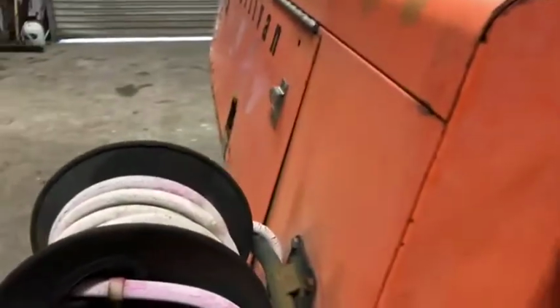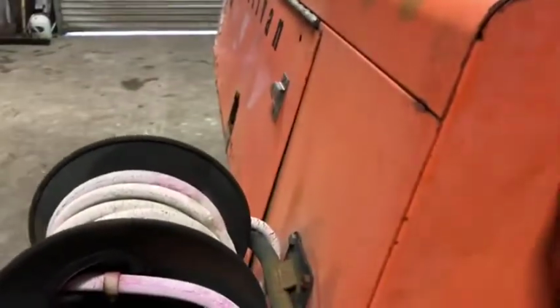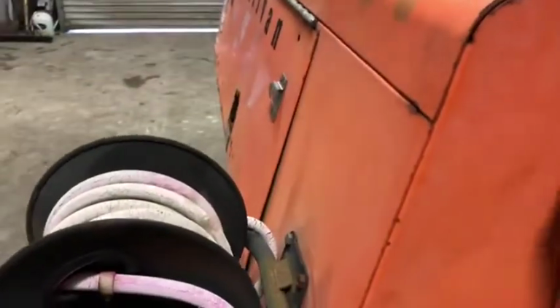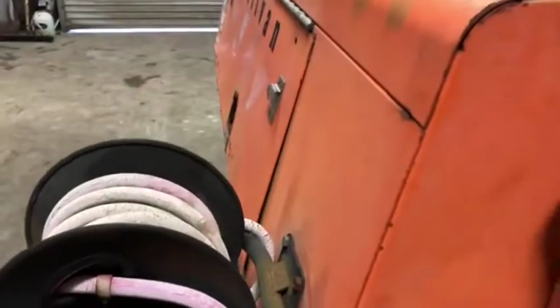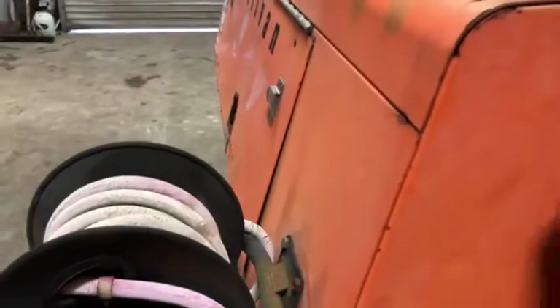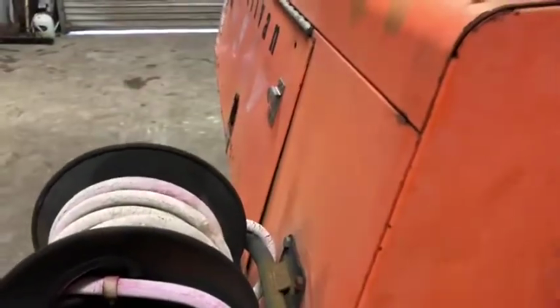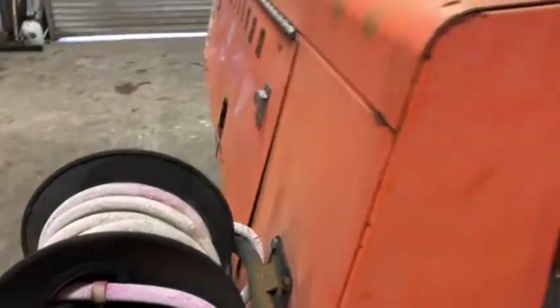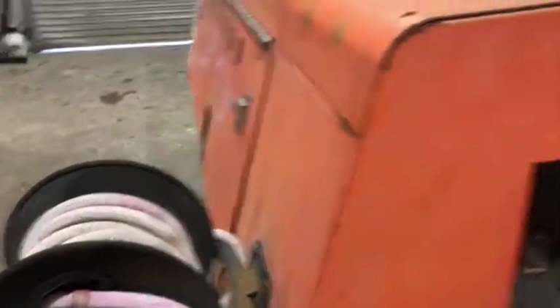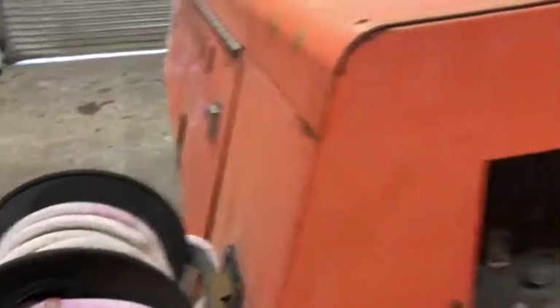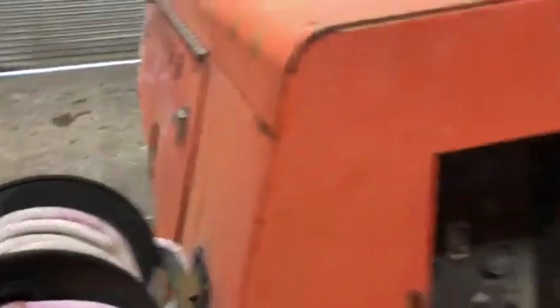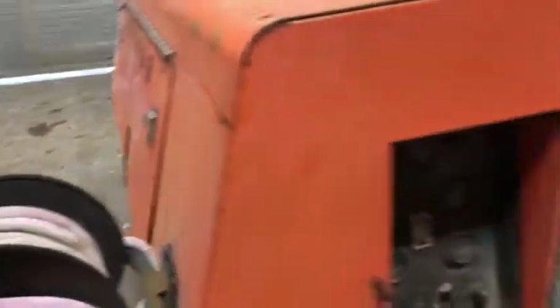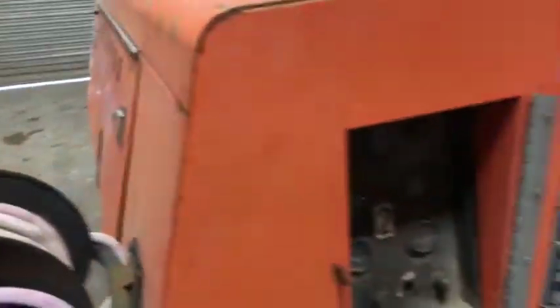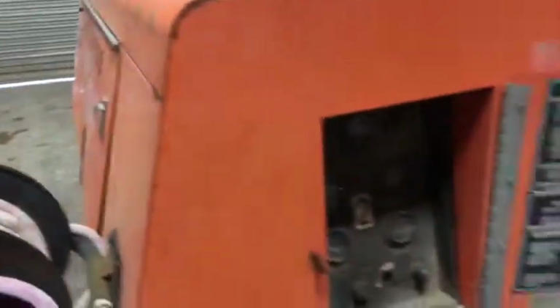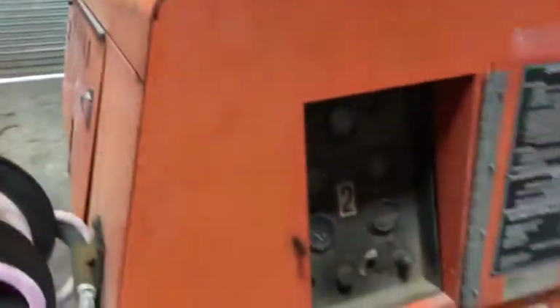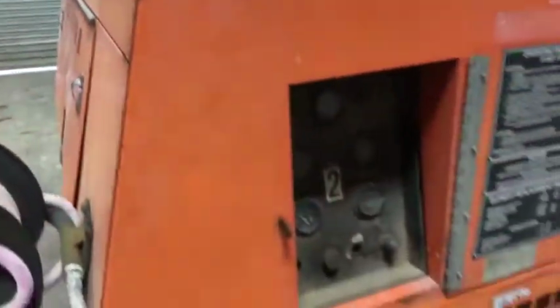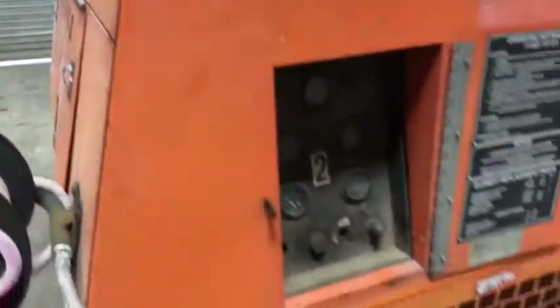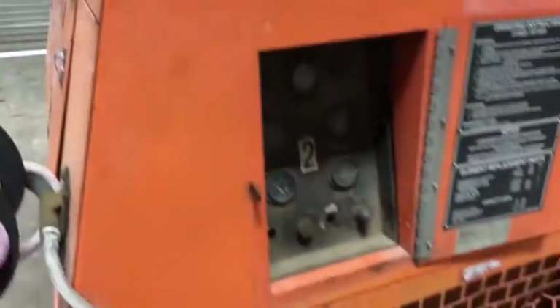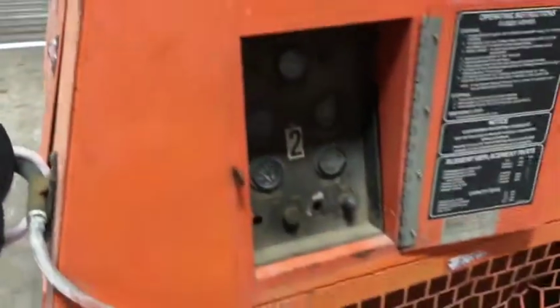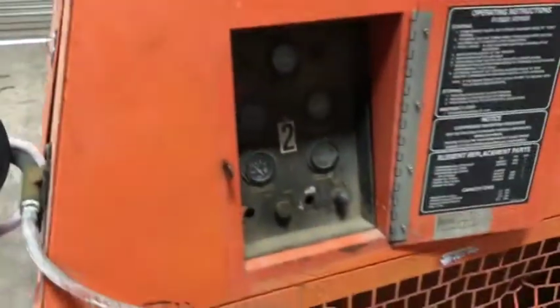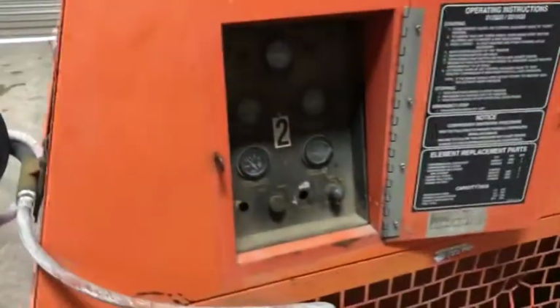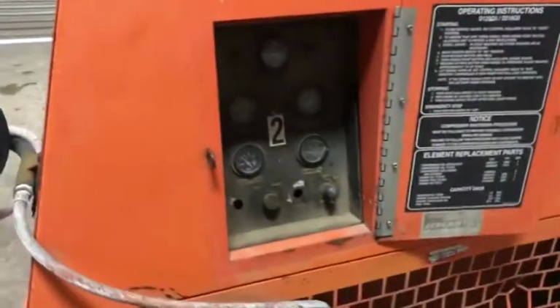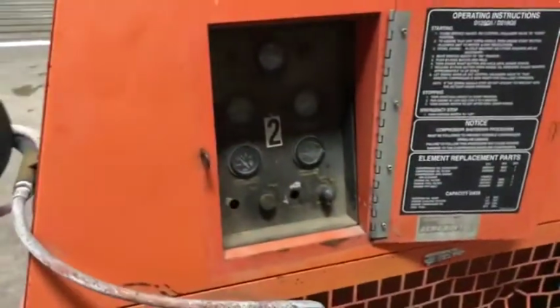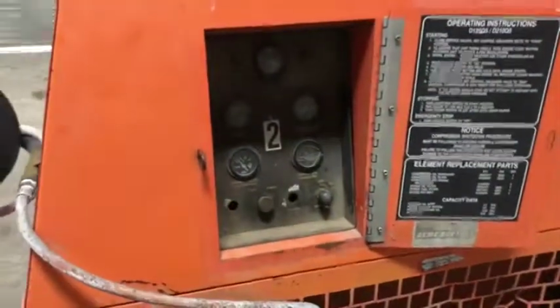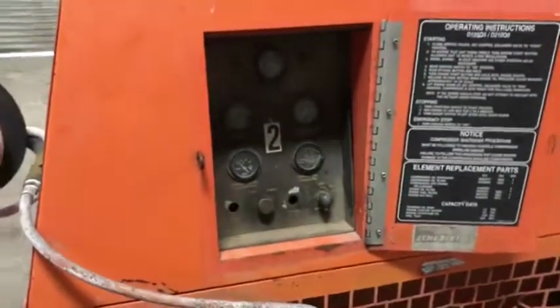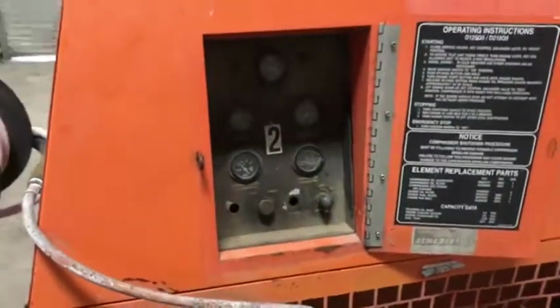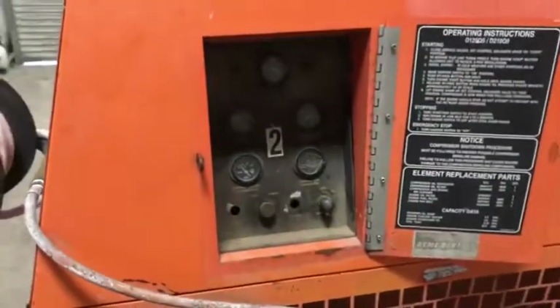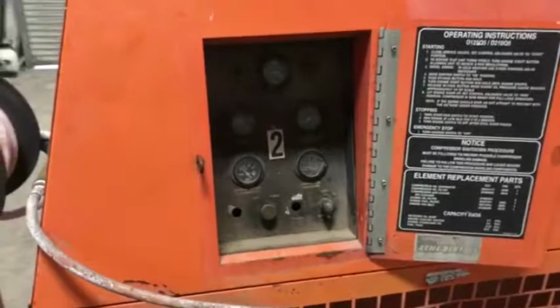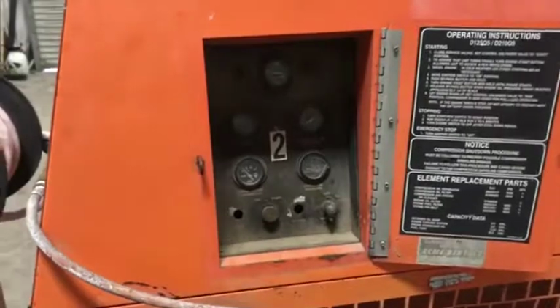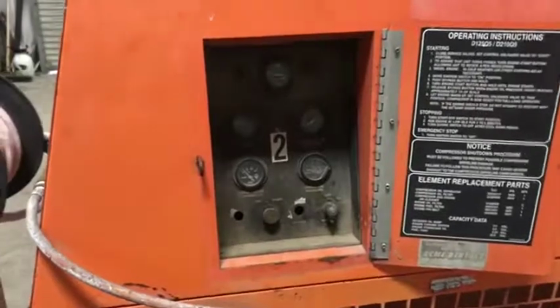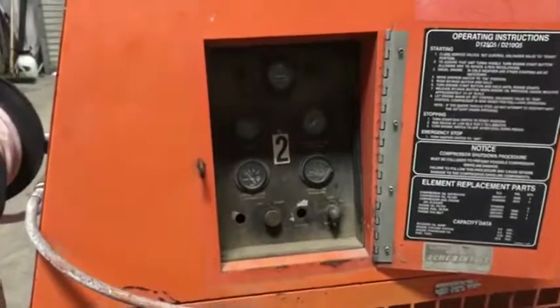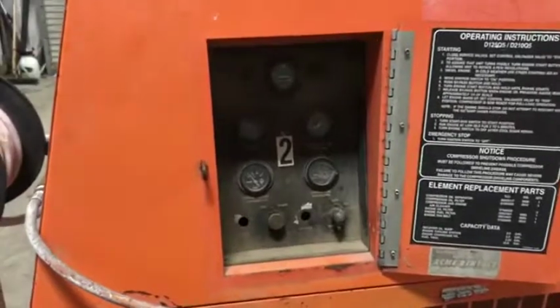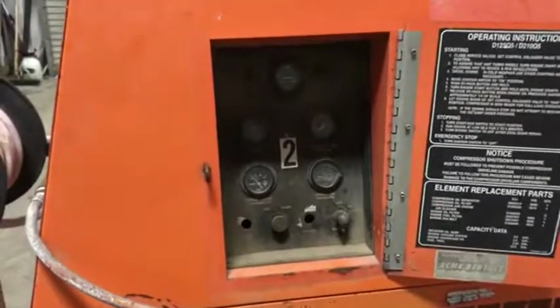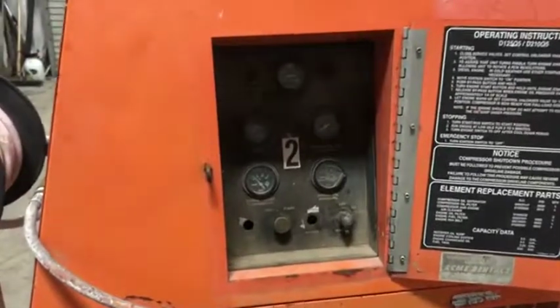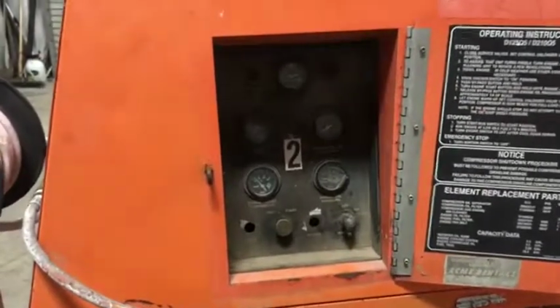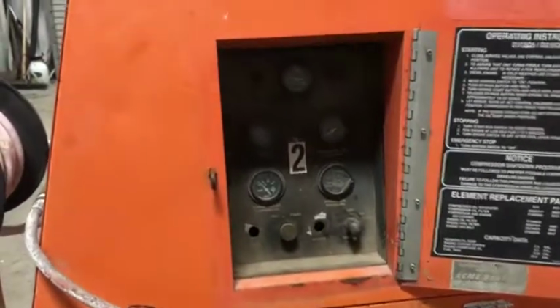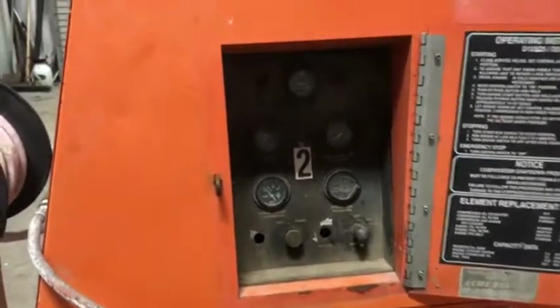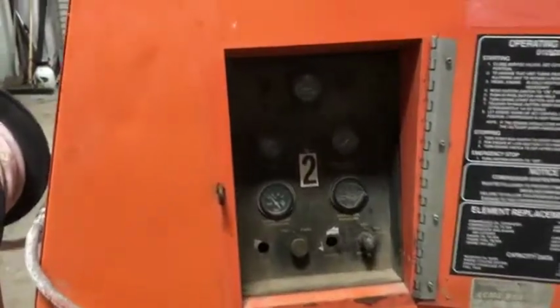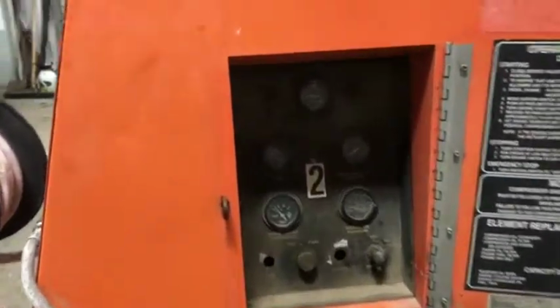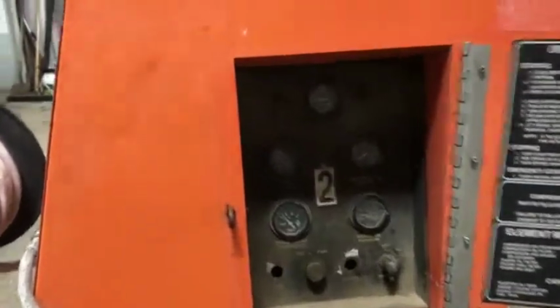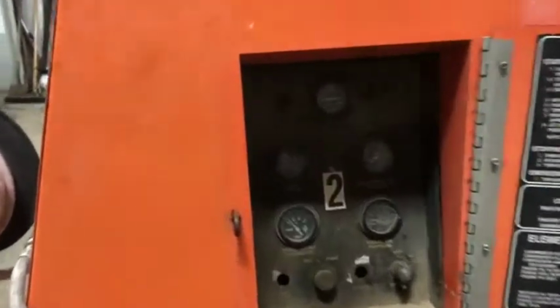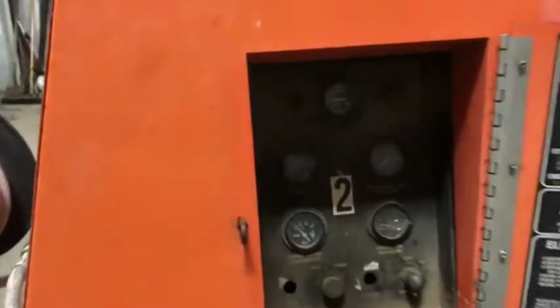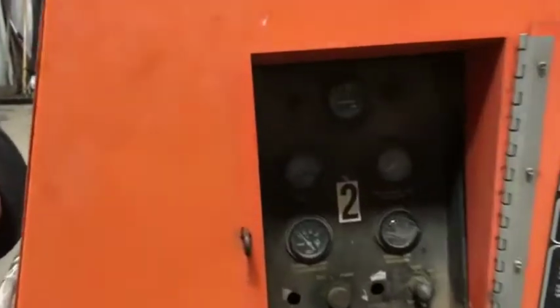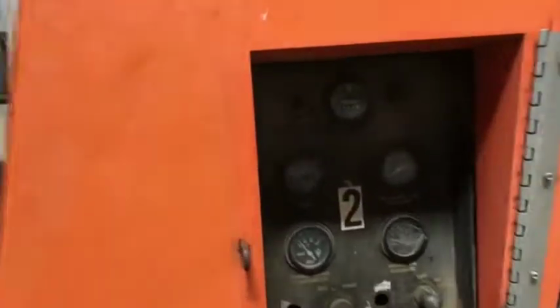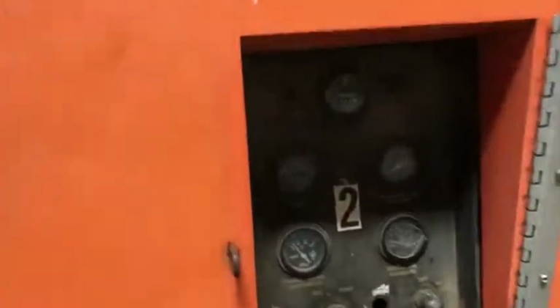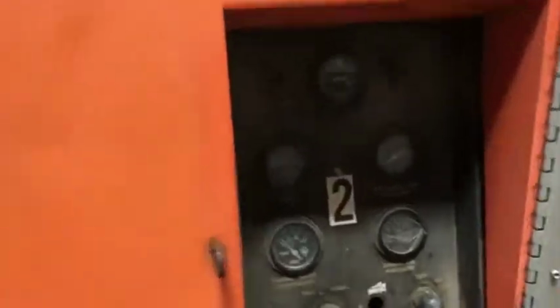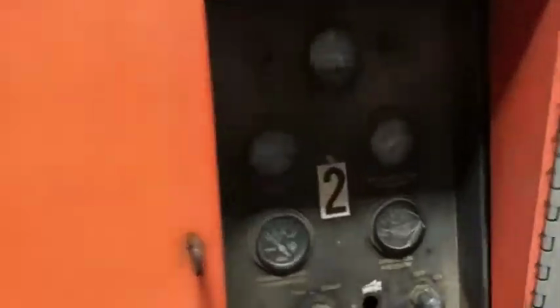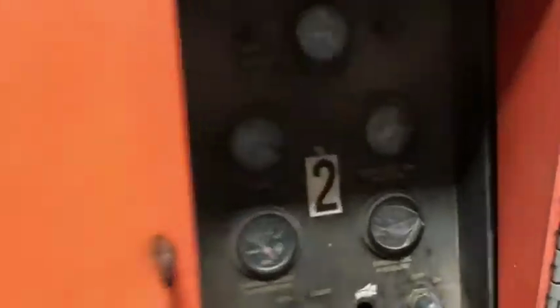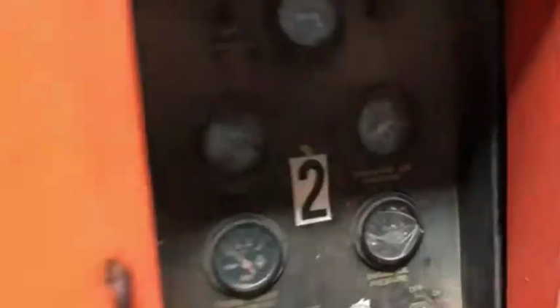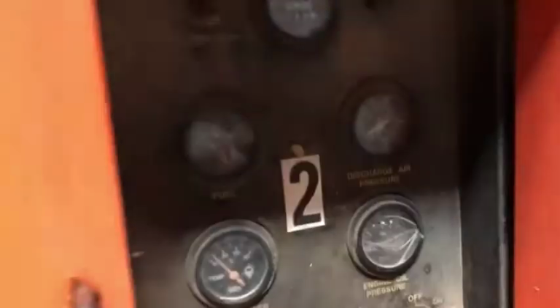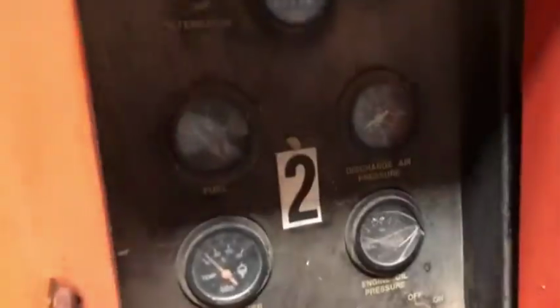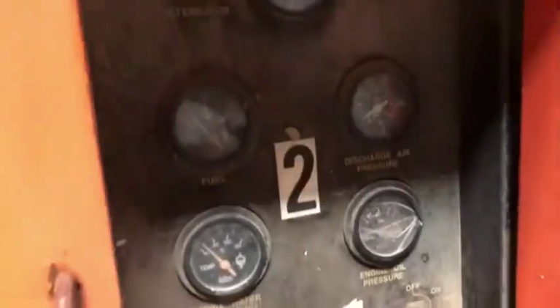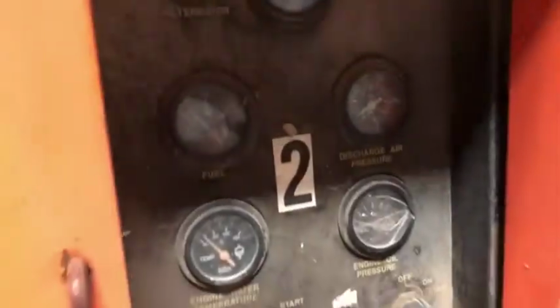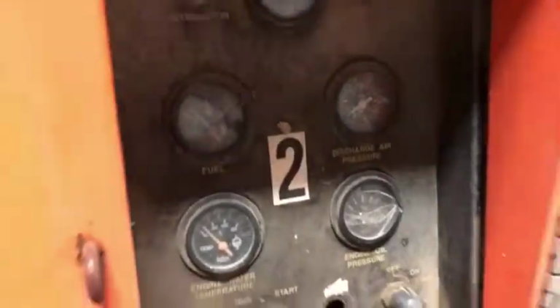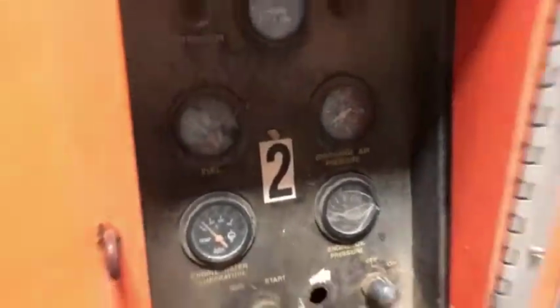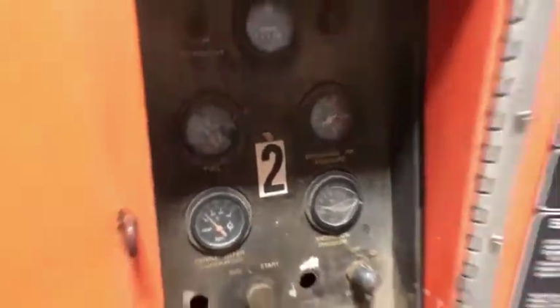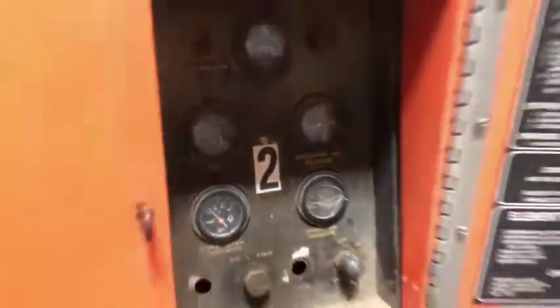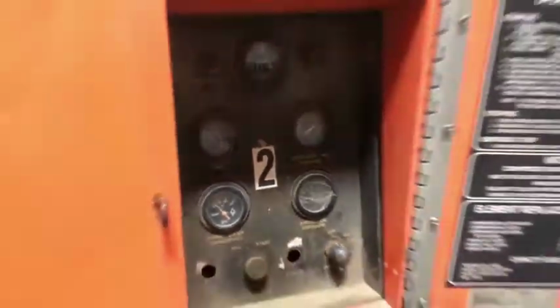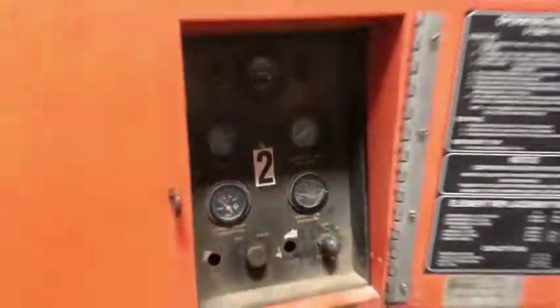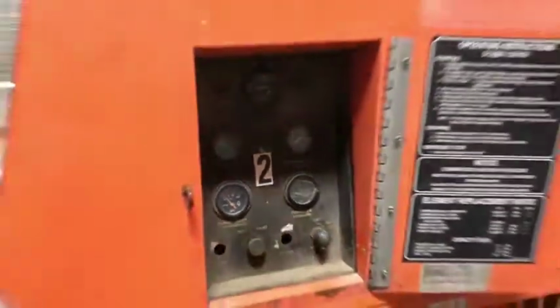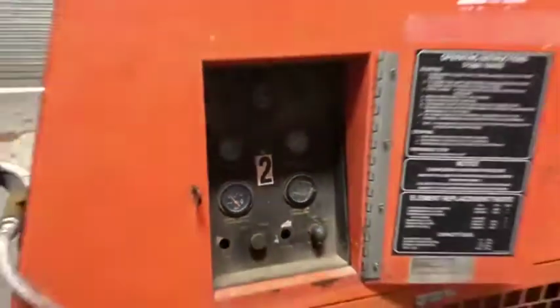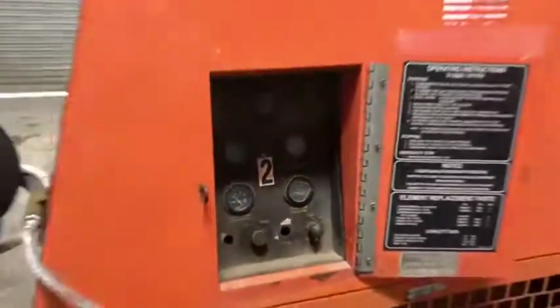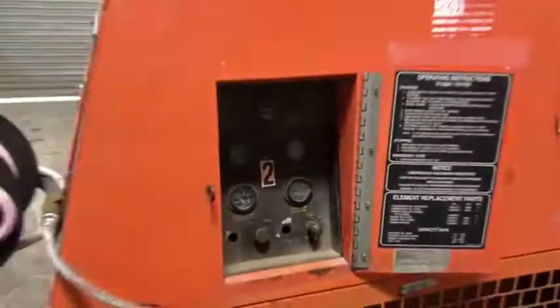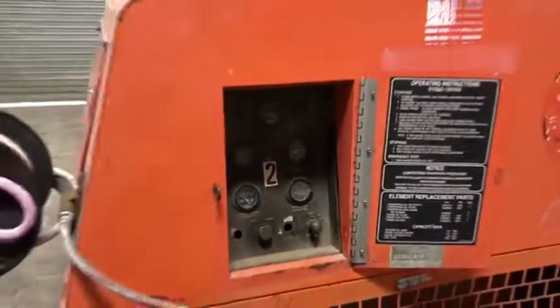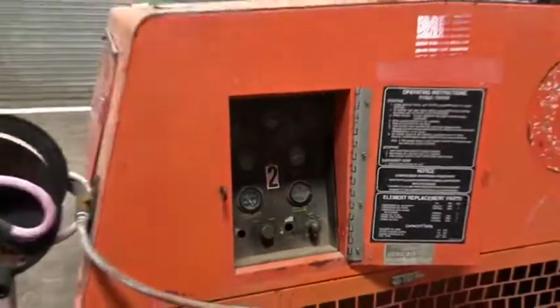It does have around 244 hours, as you can see. The gauges are all there — one does have a lot of cracking, but not too bad overall.